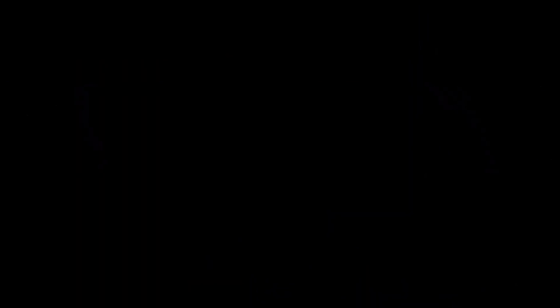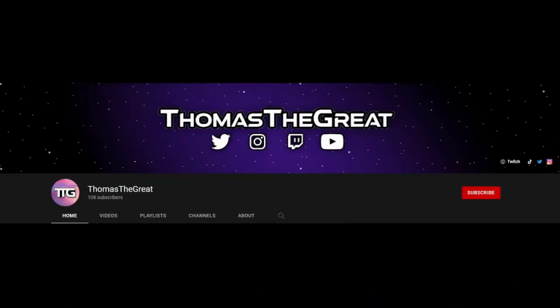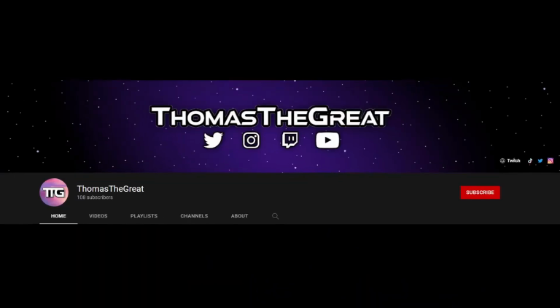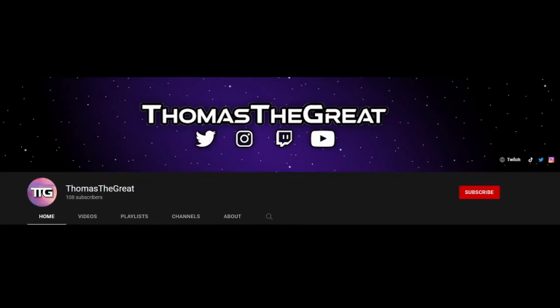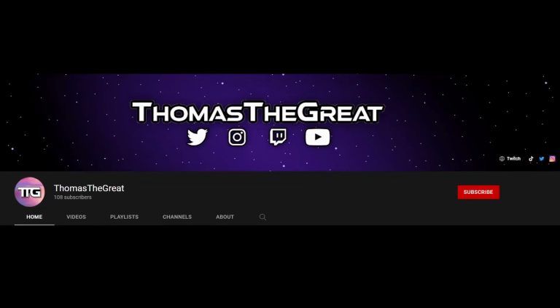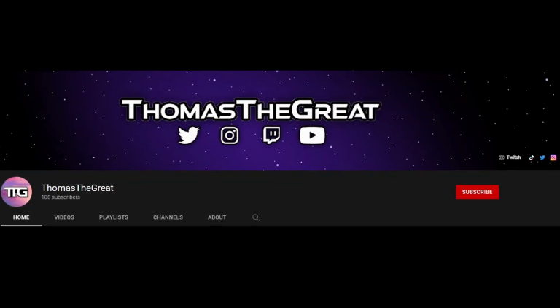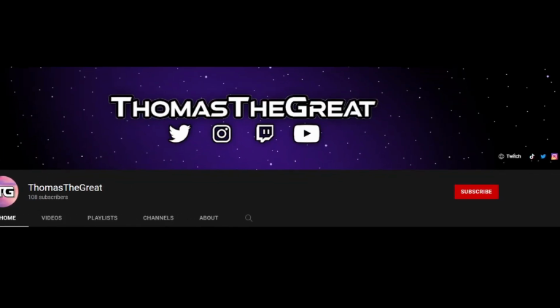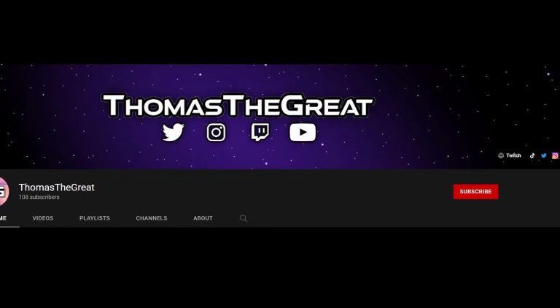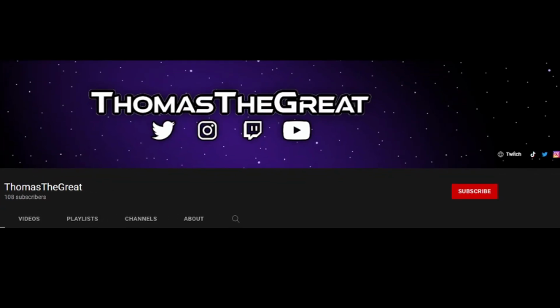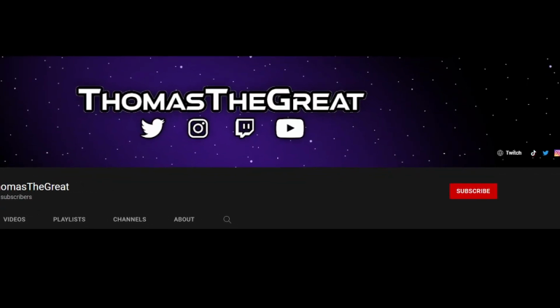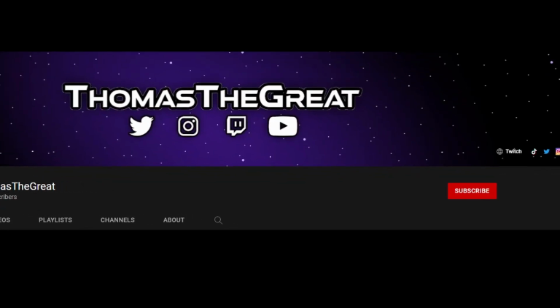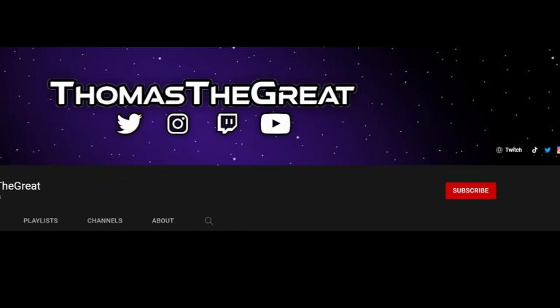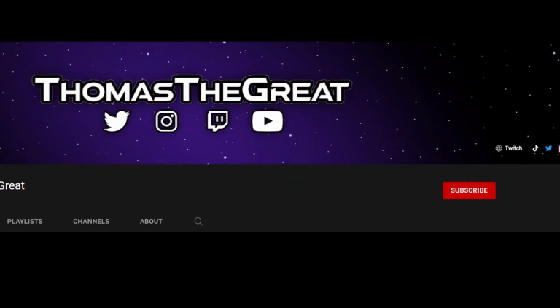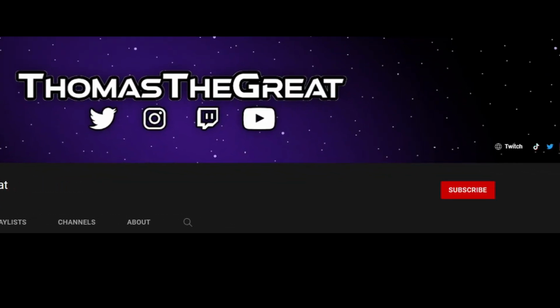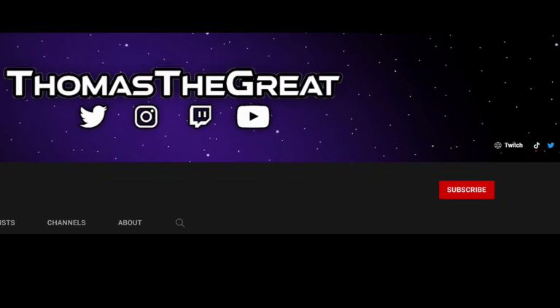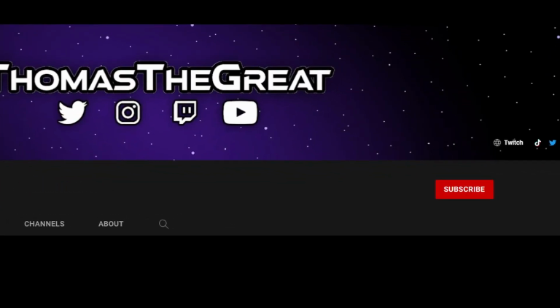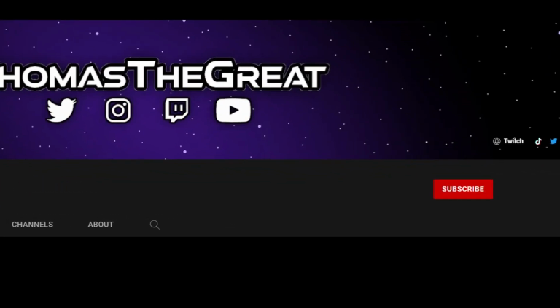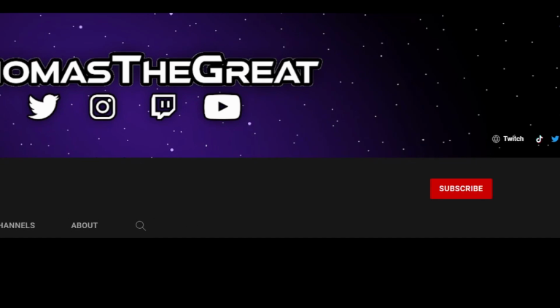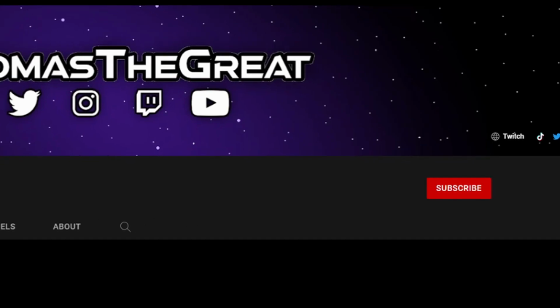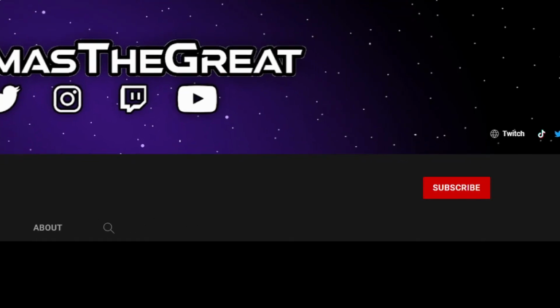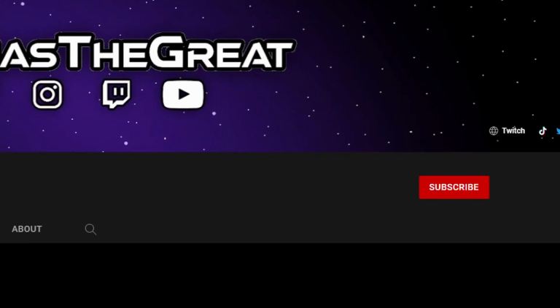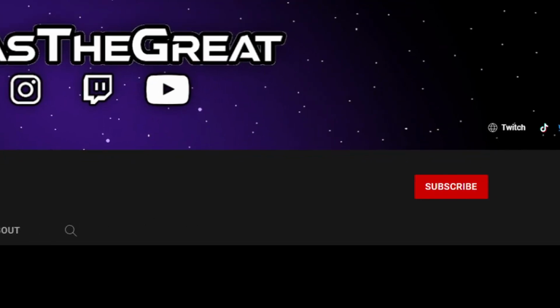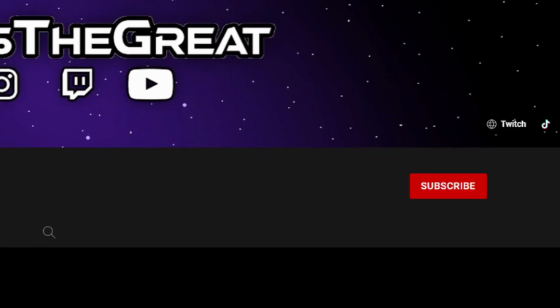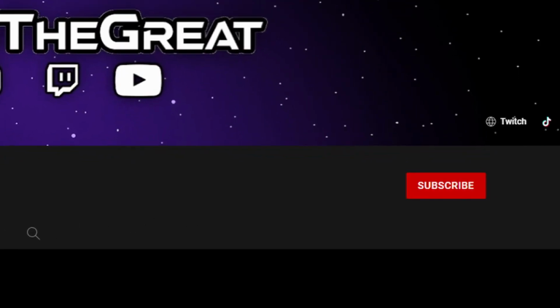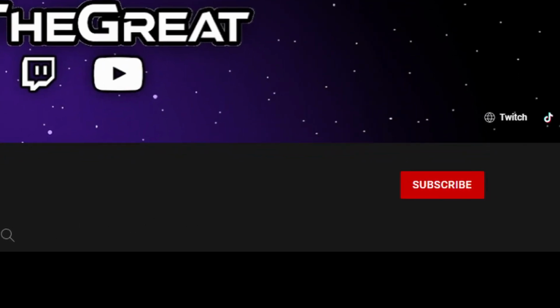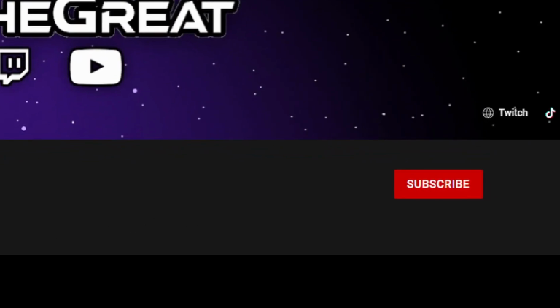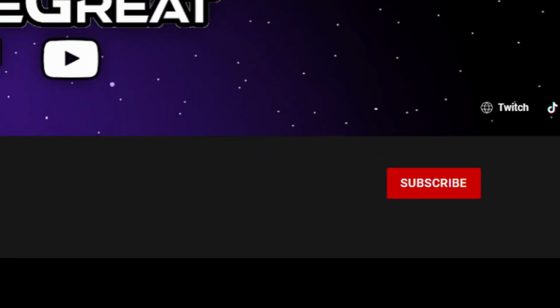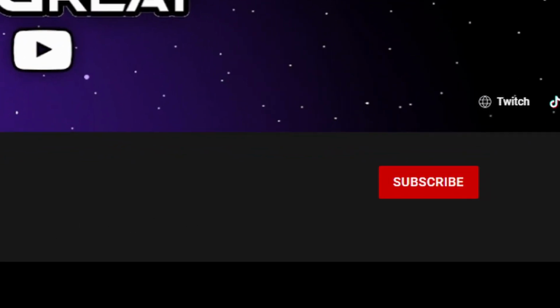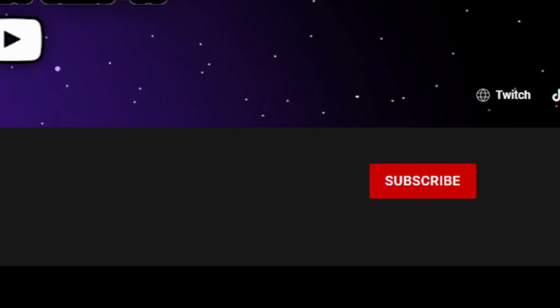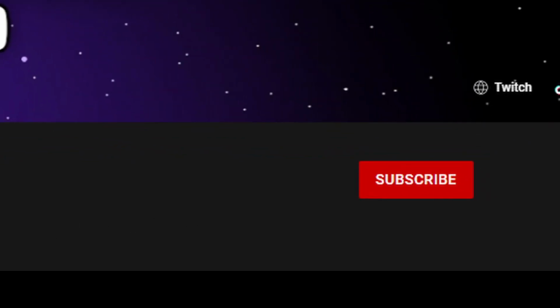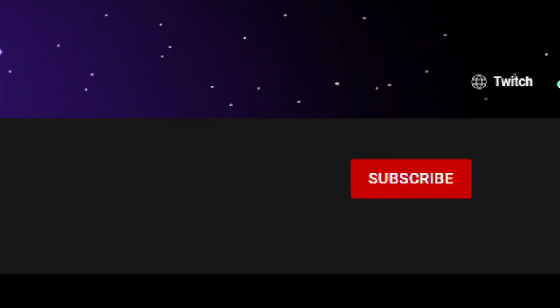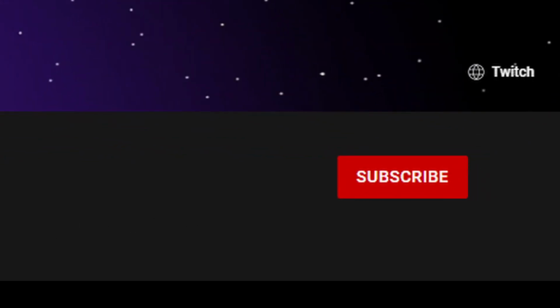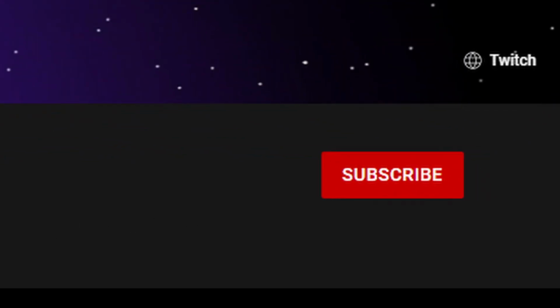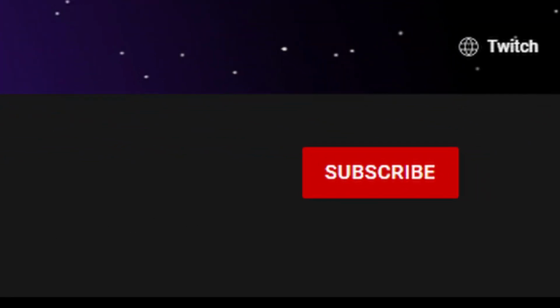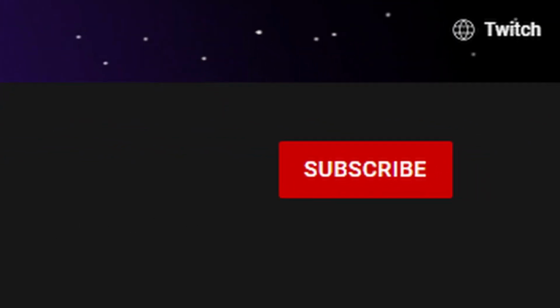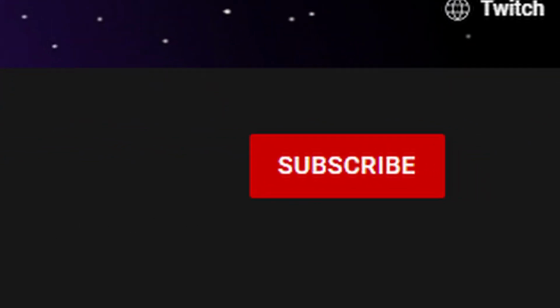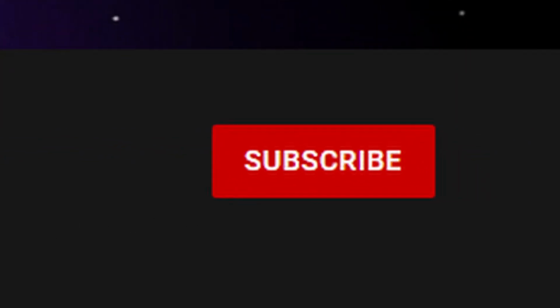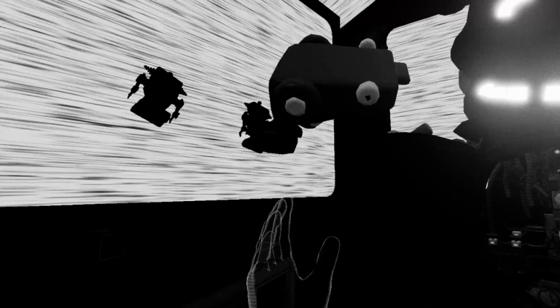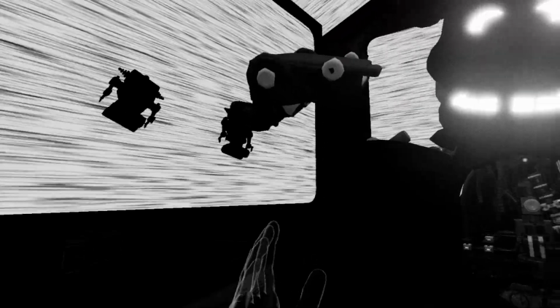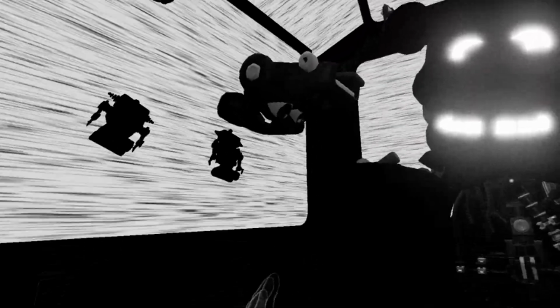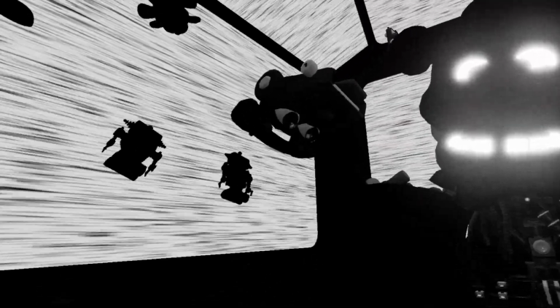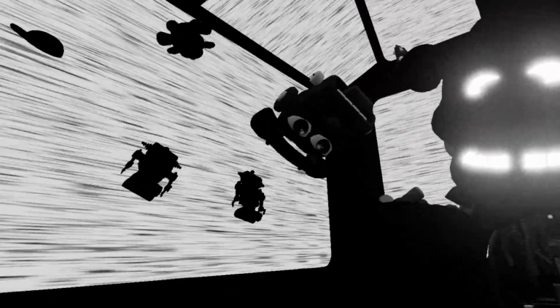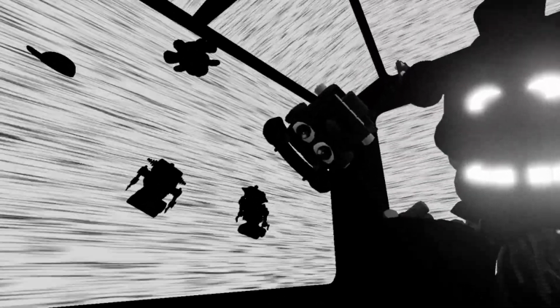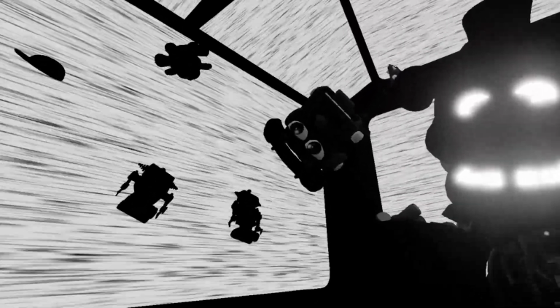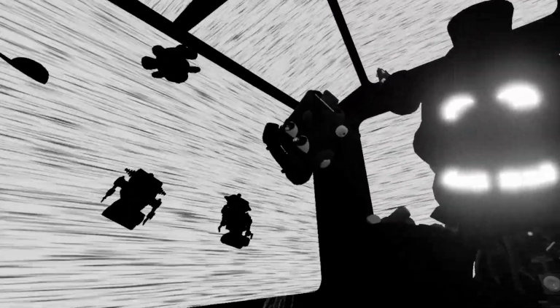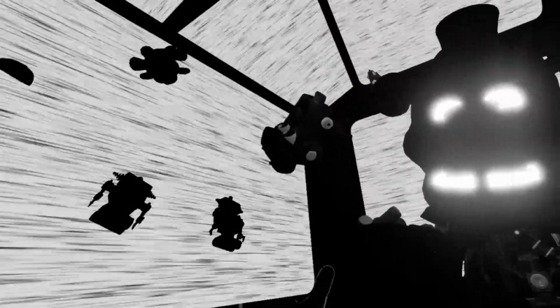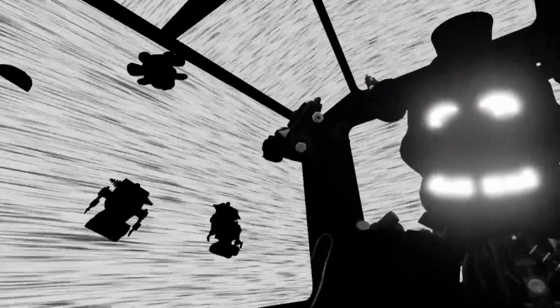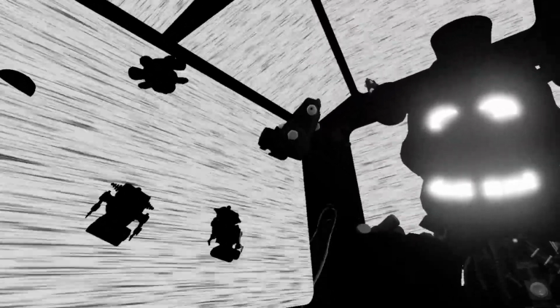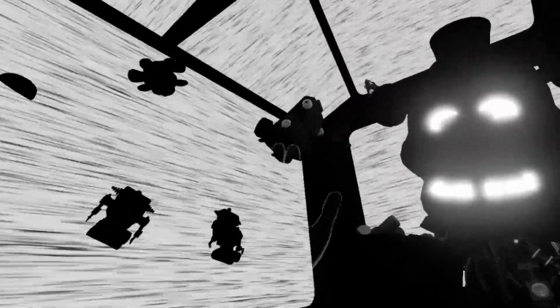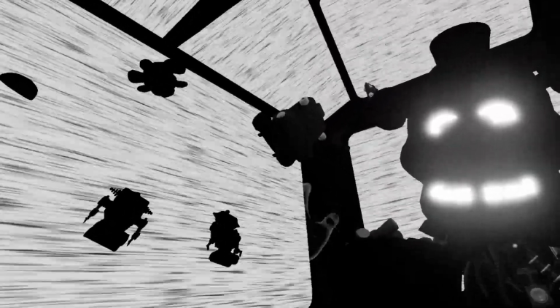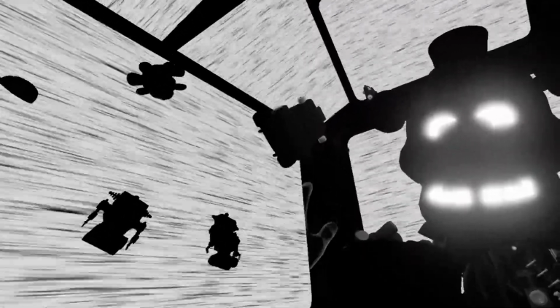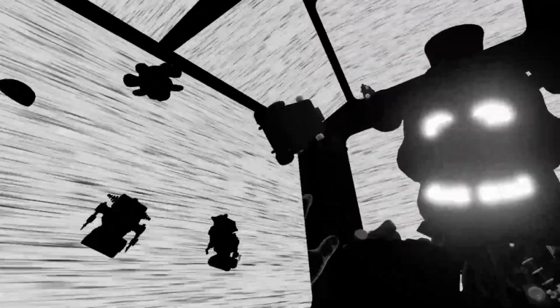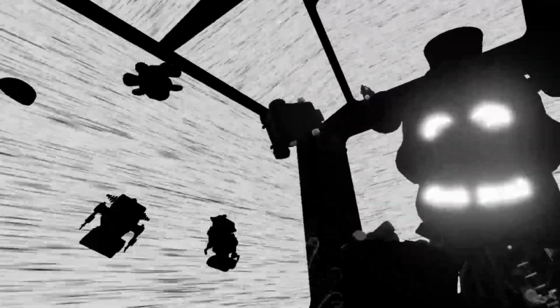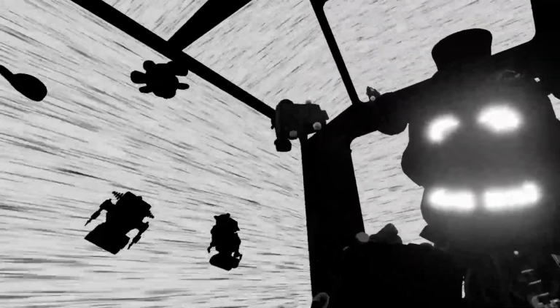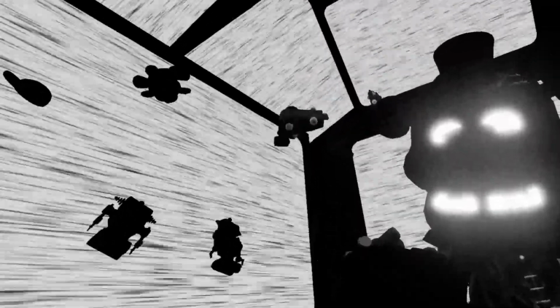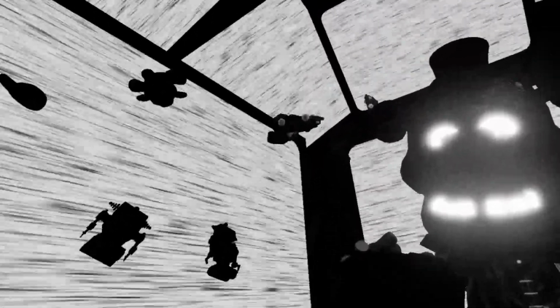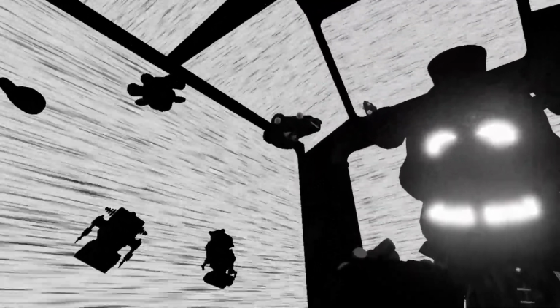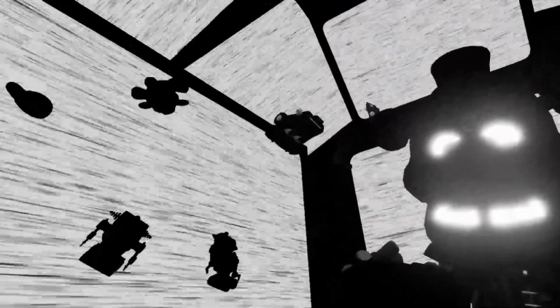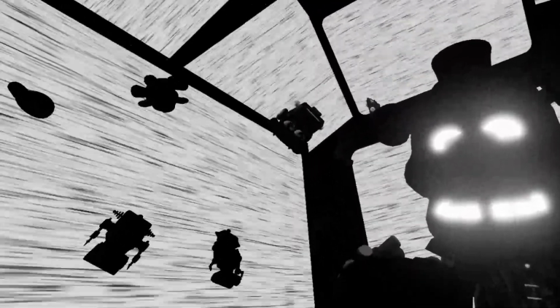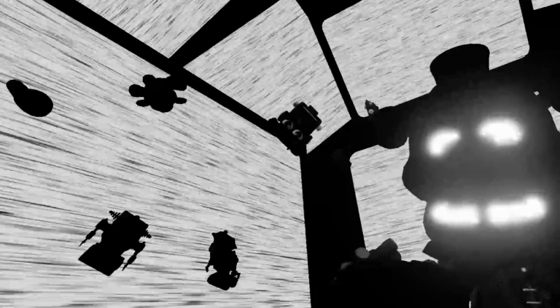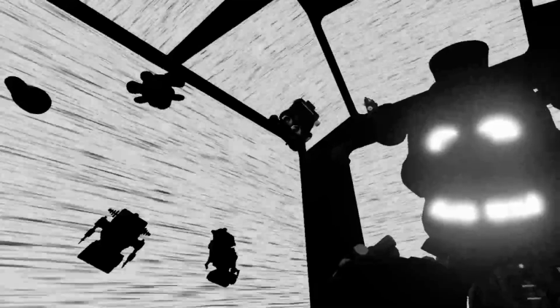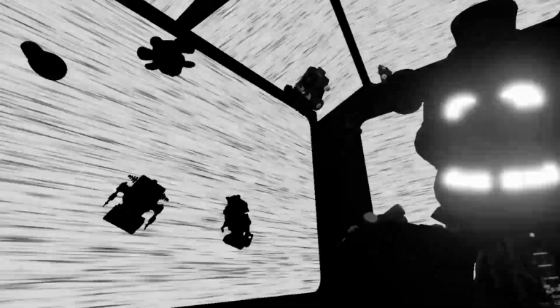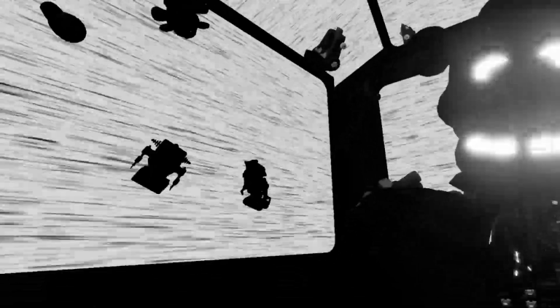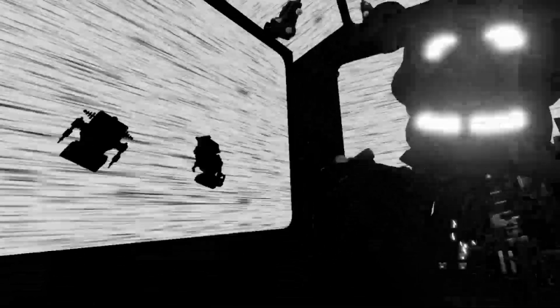If I could please draw your attention to this nice shiny subscribe button, I'd really appreciate if you click it. Thank you. Oh look, you can hit them and push them away. That's cool.